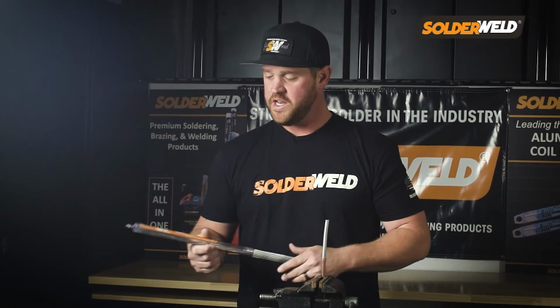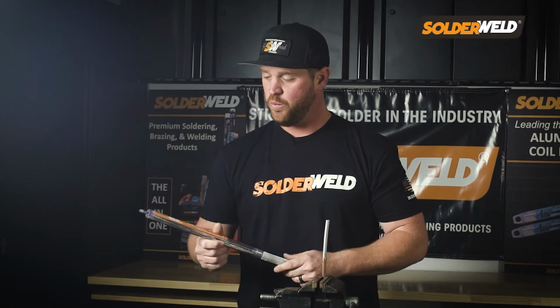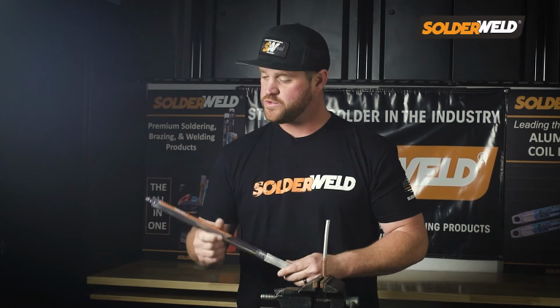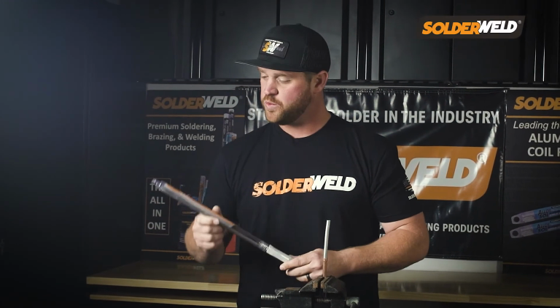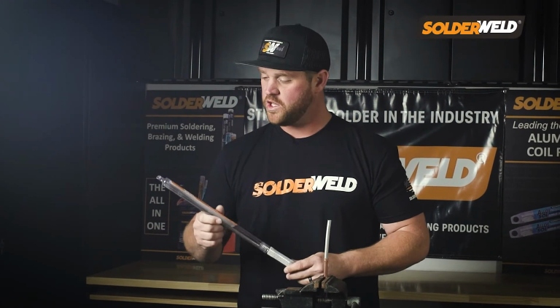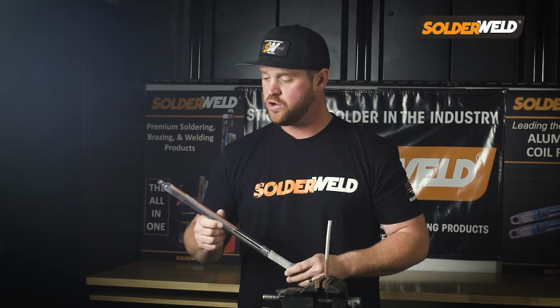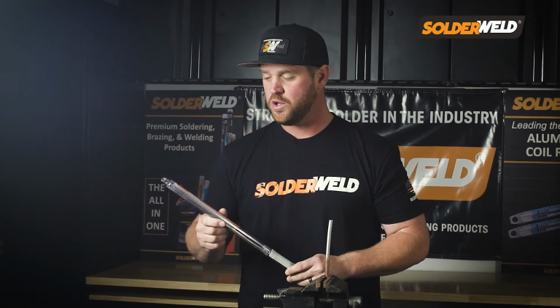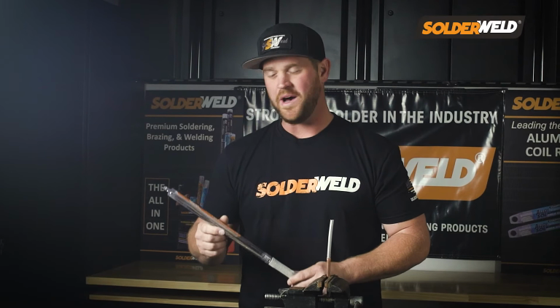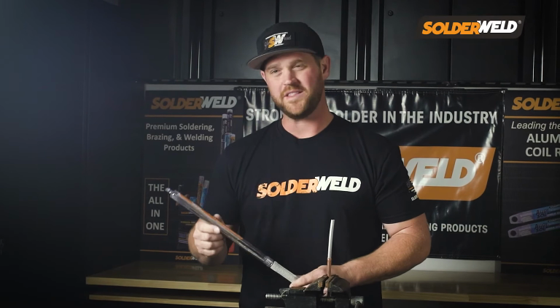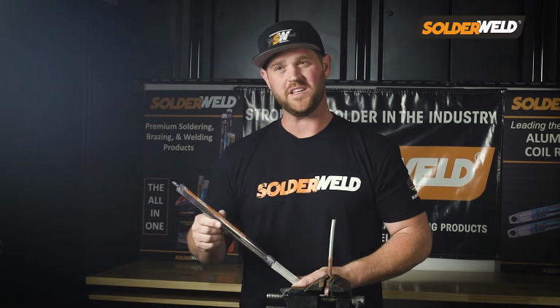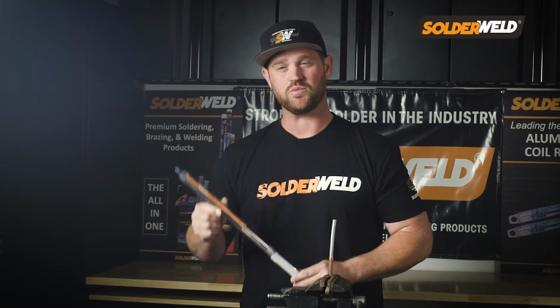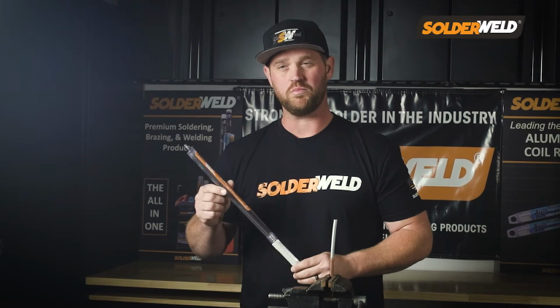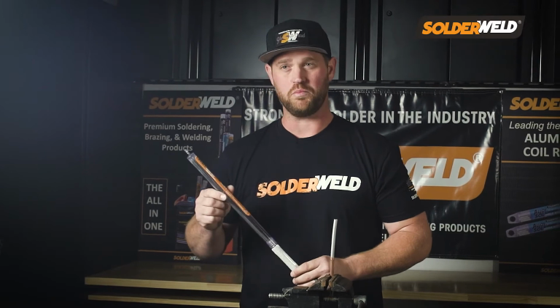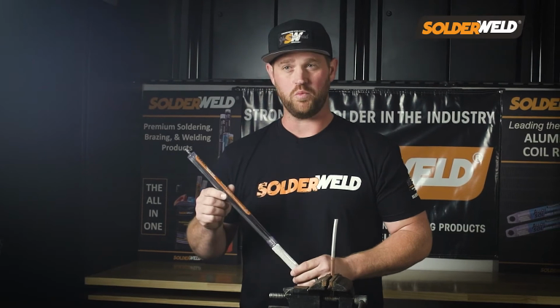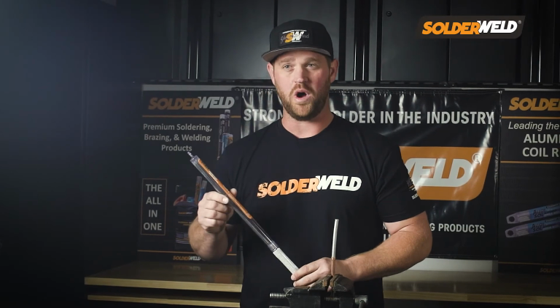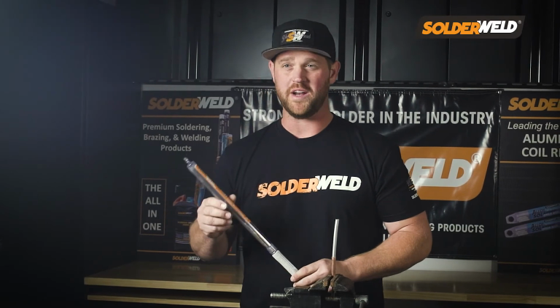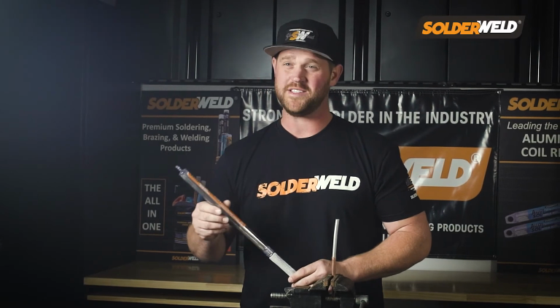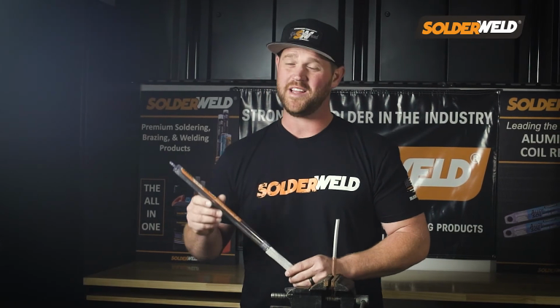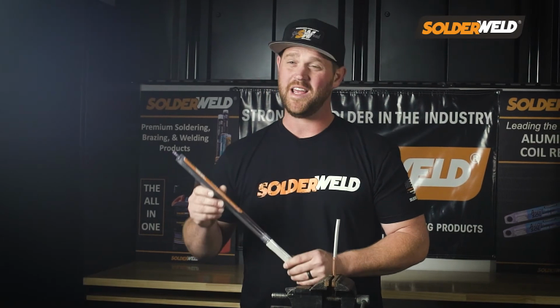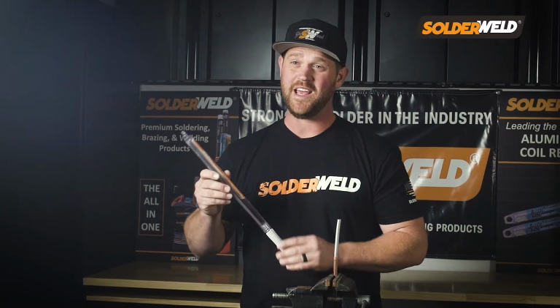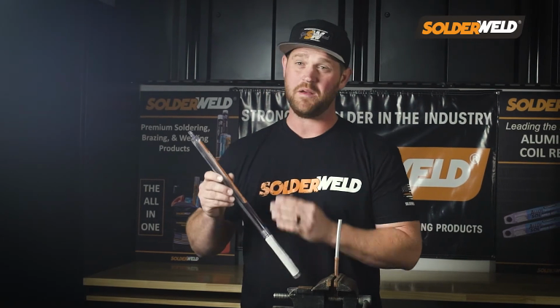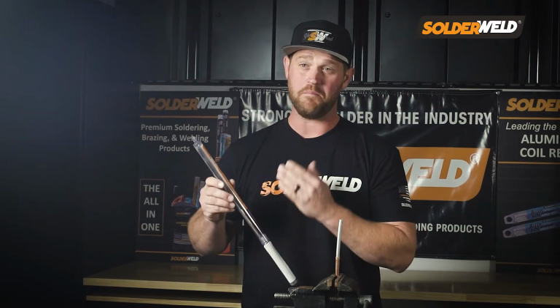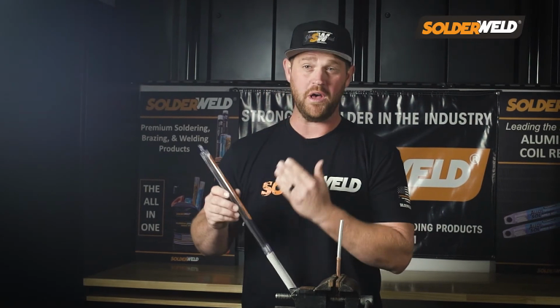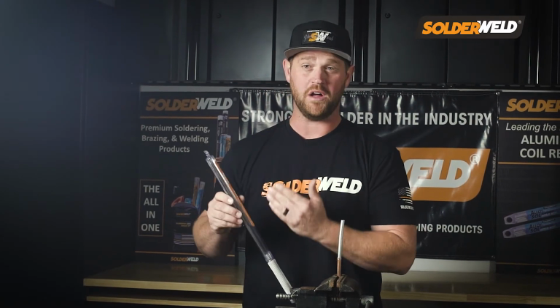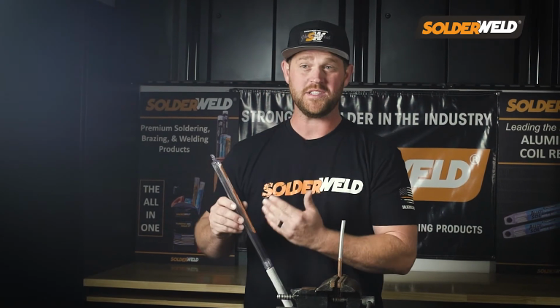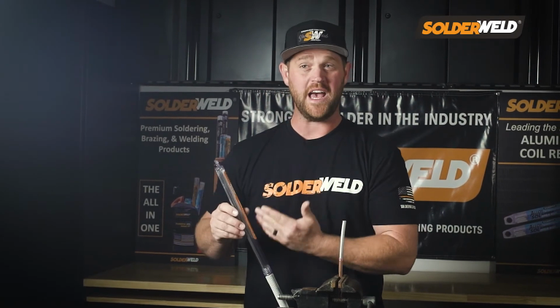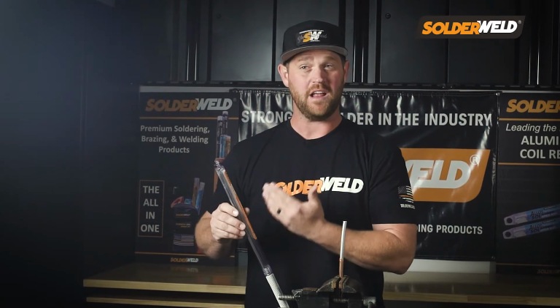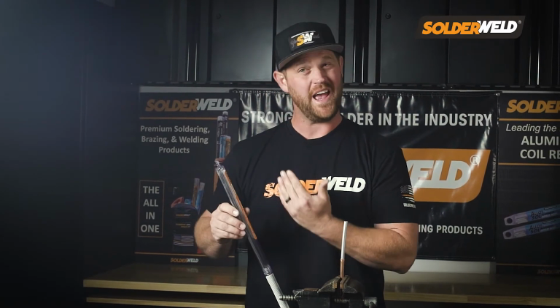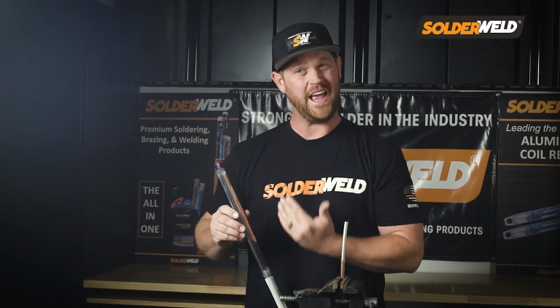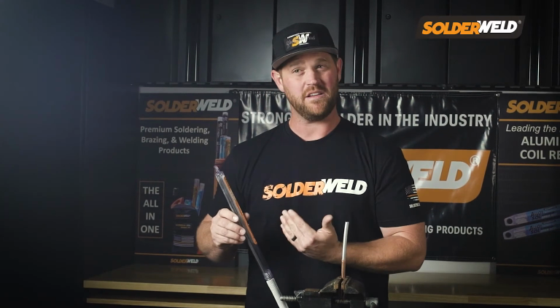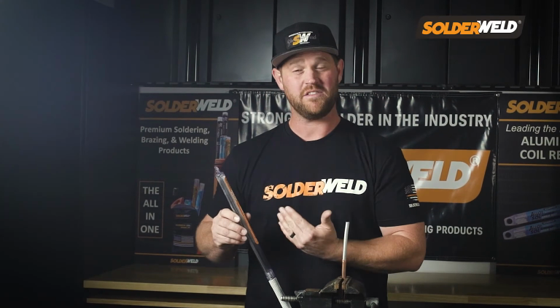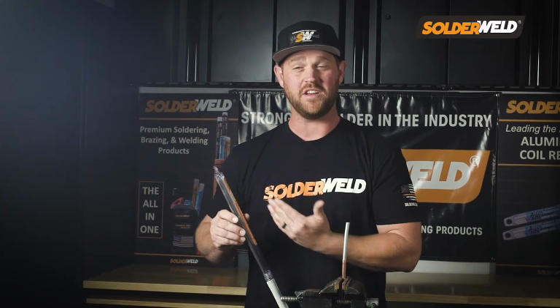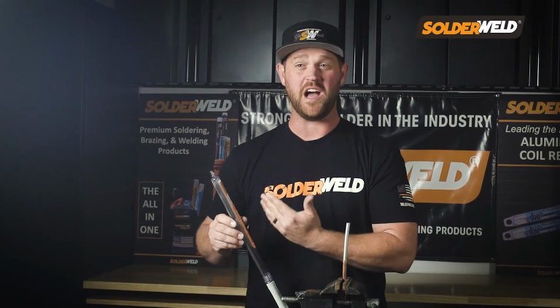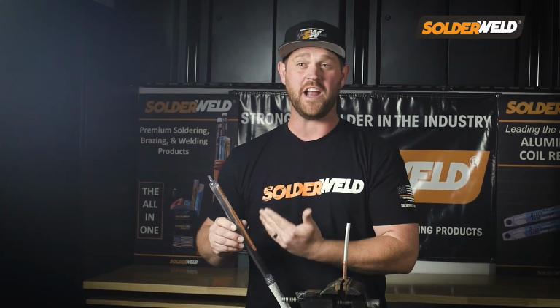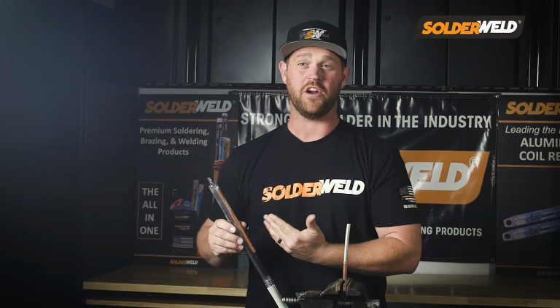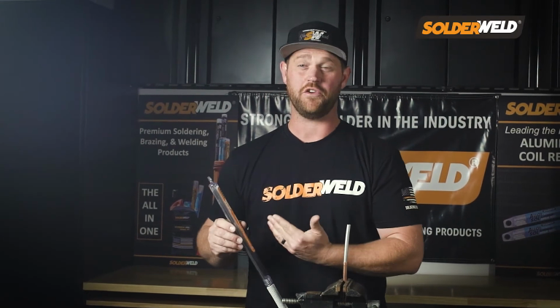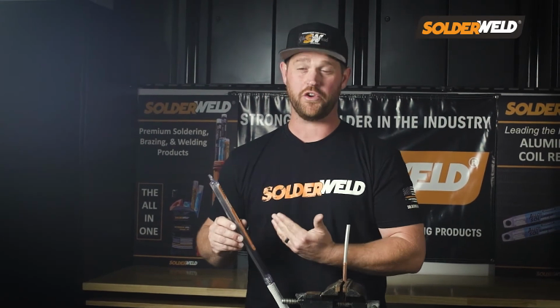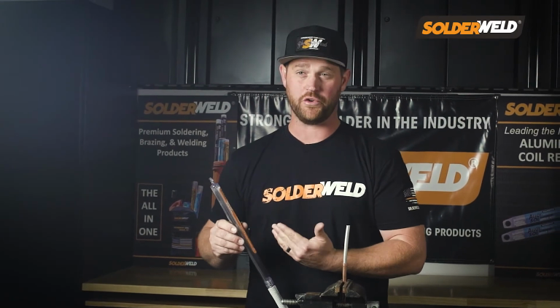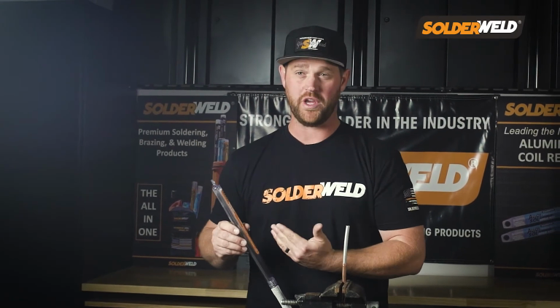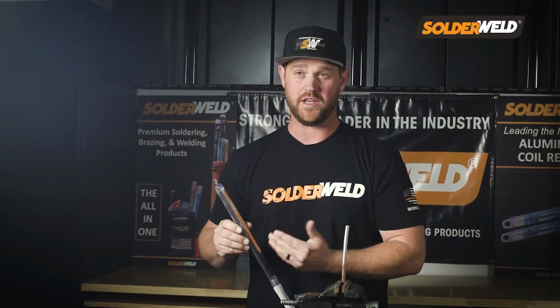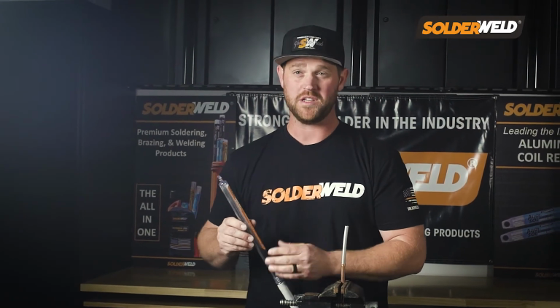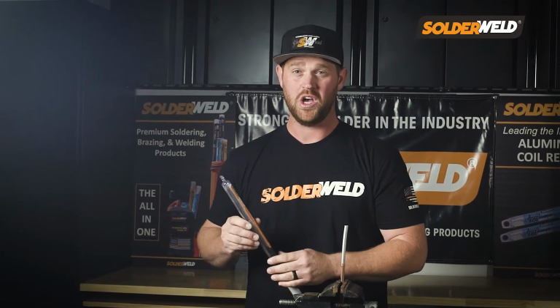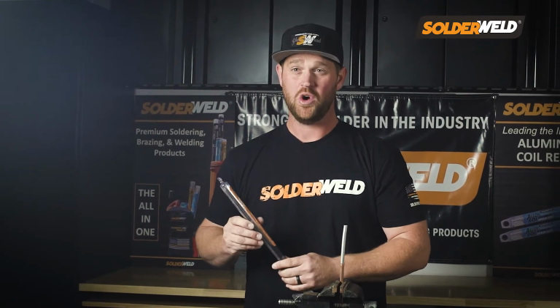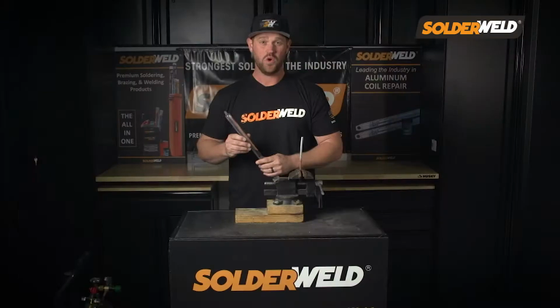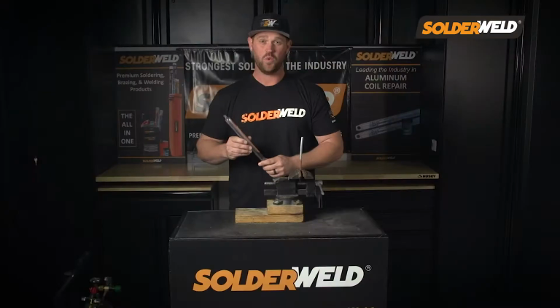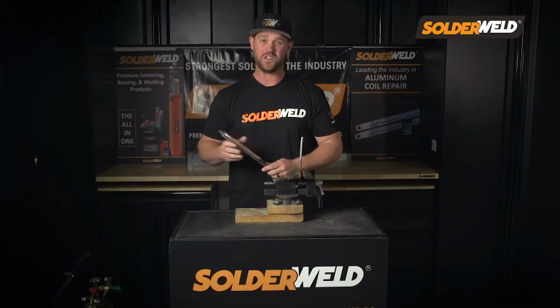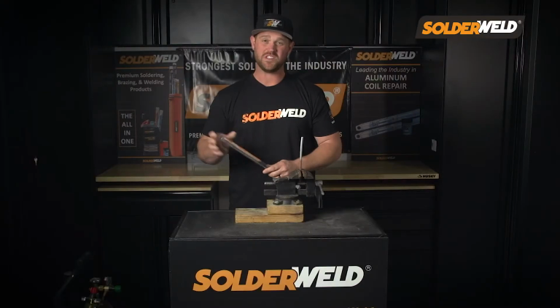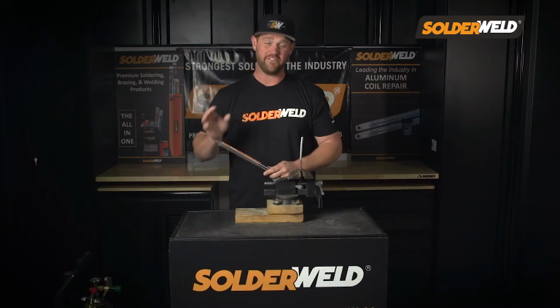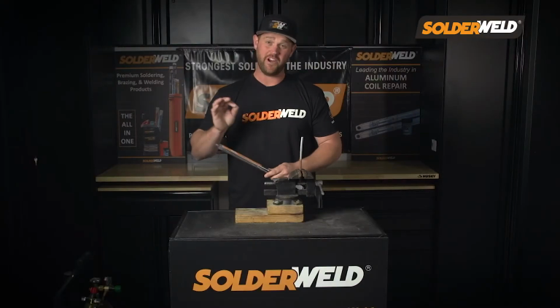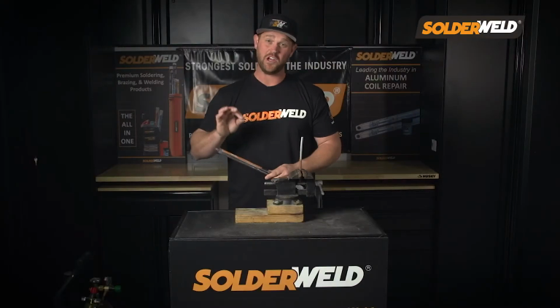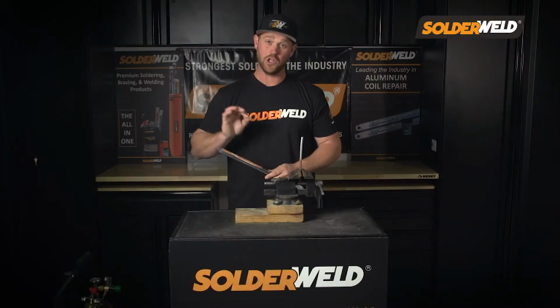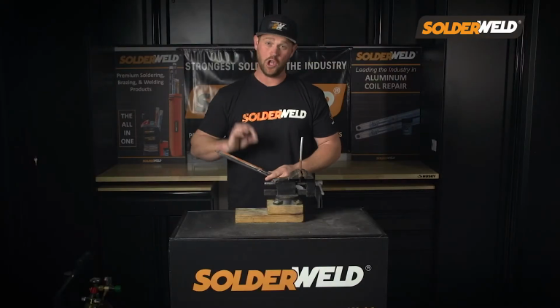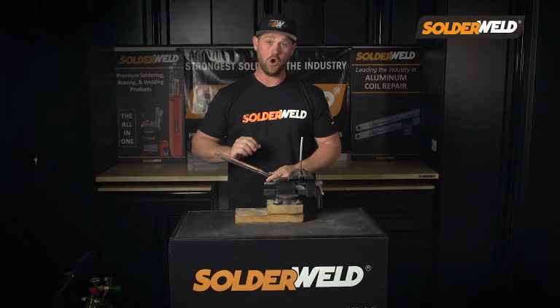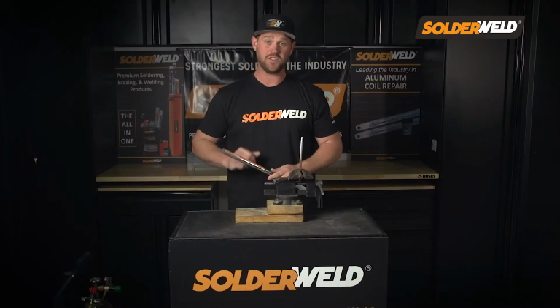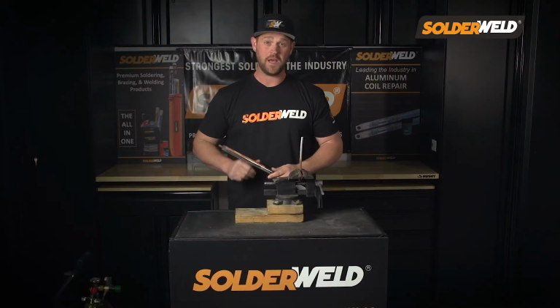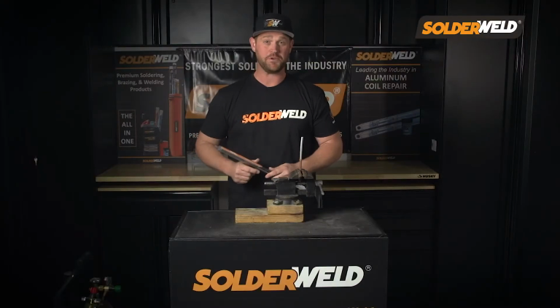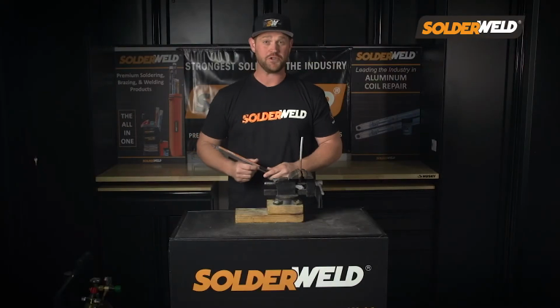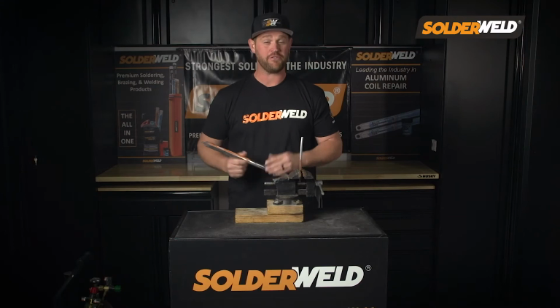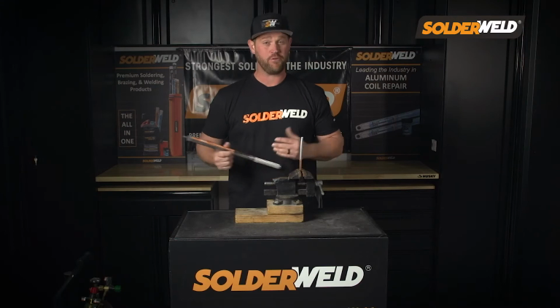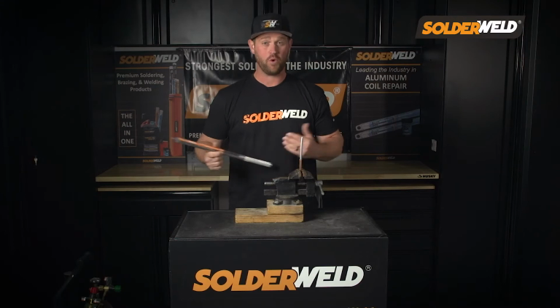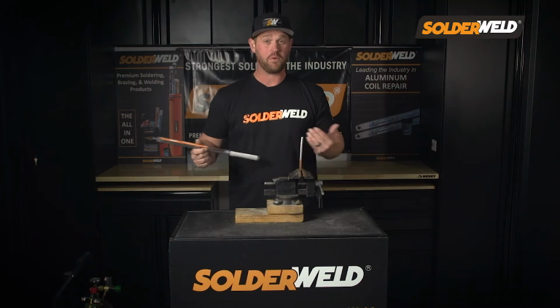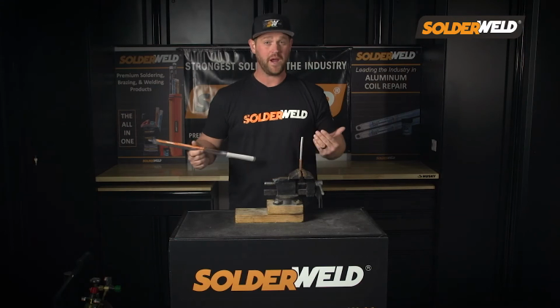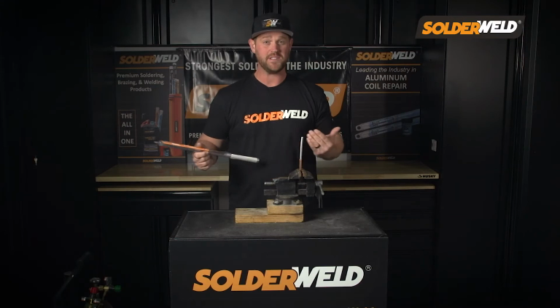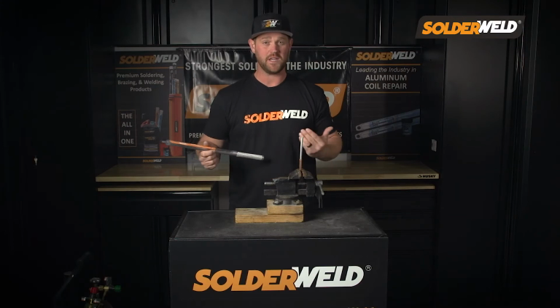What's really cool about this rod is that it melts at 800 to 900 degrees, which is a very low temperature for brazing.